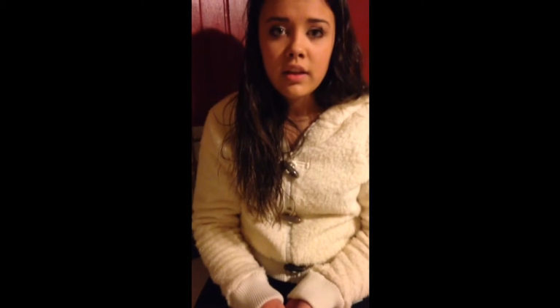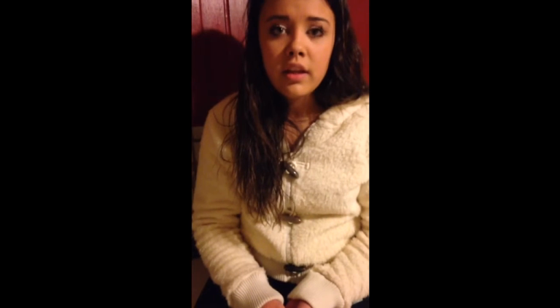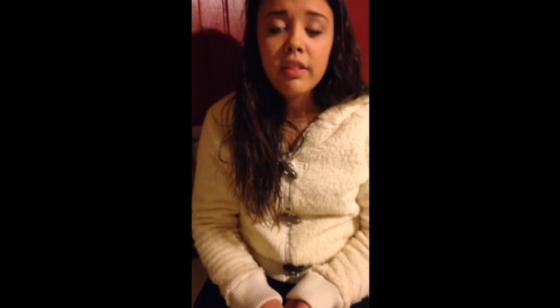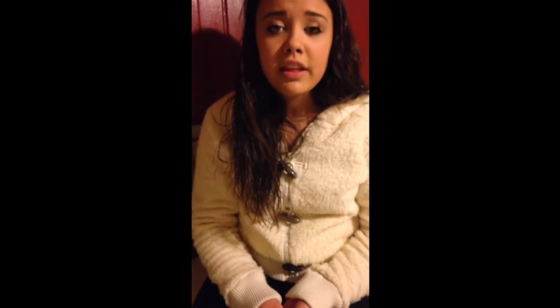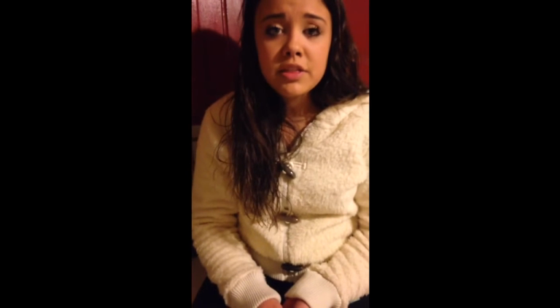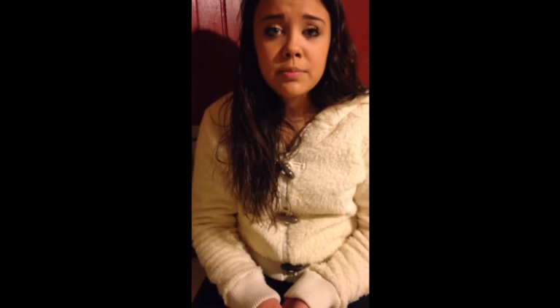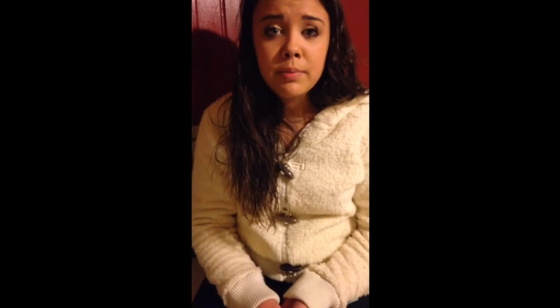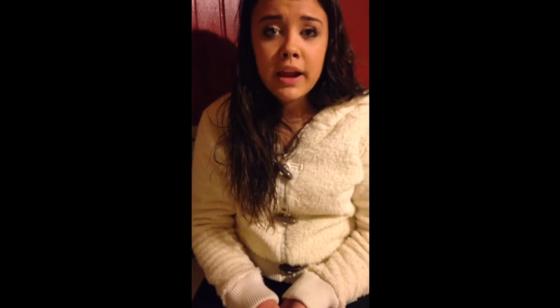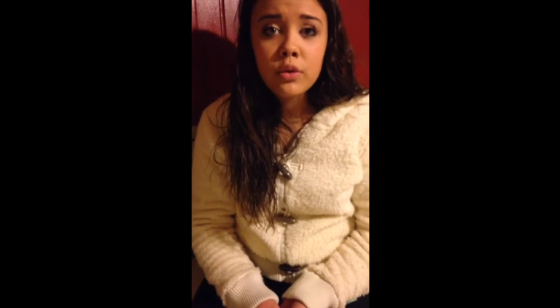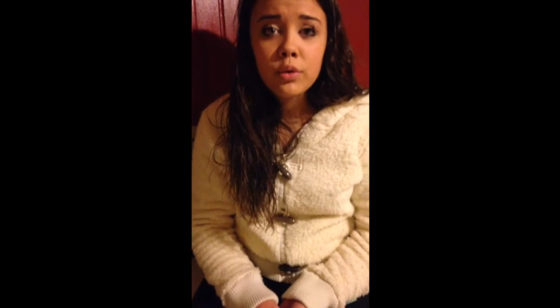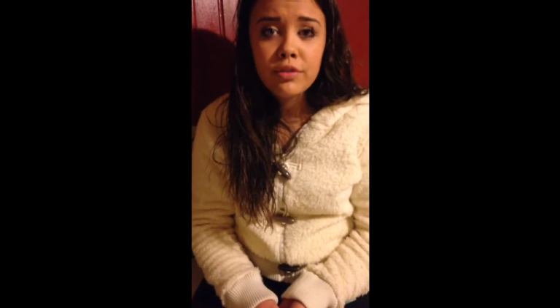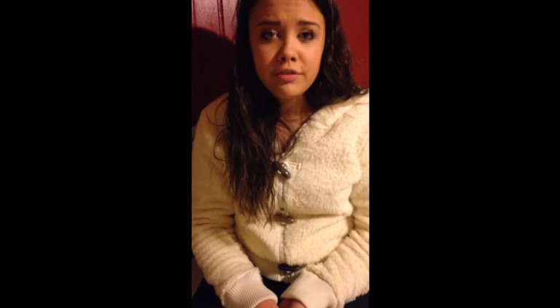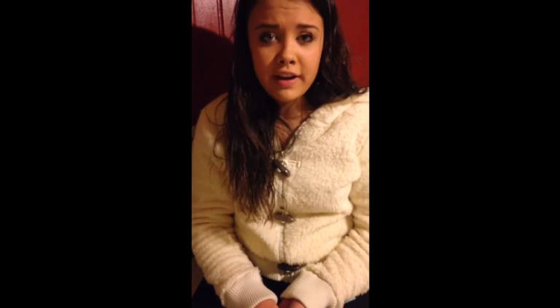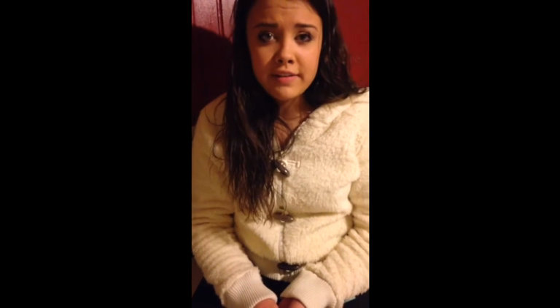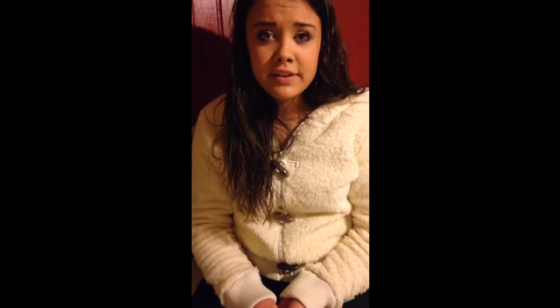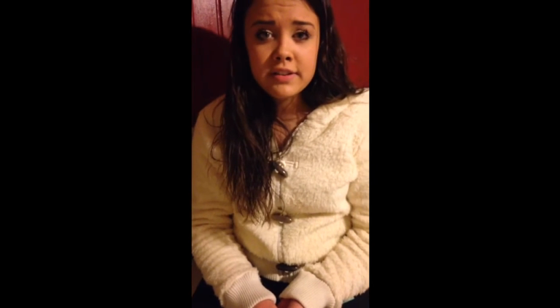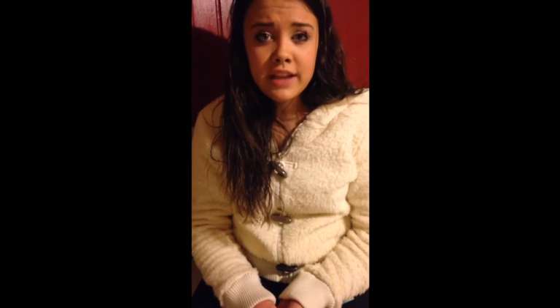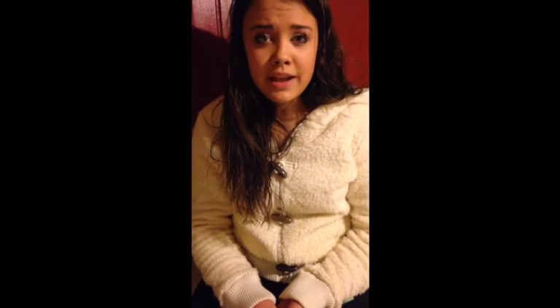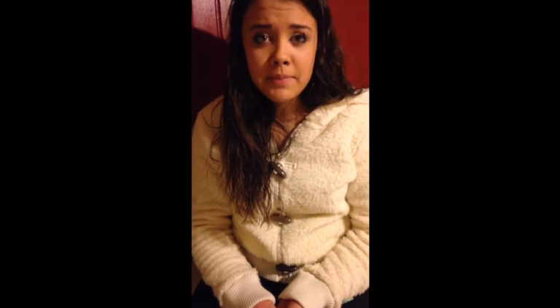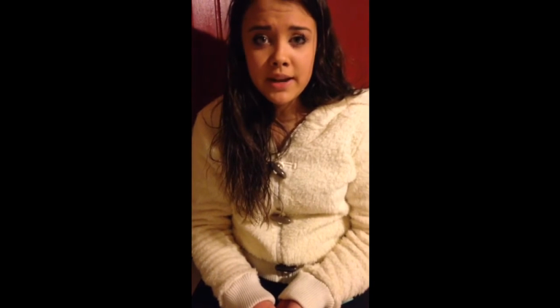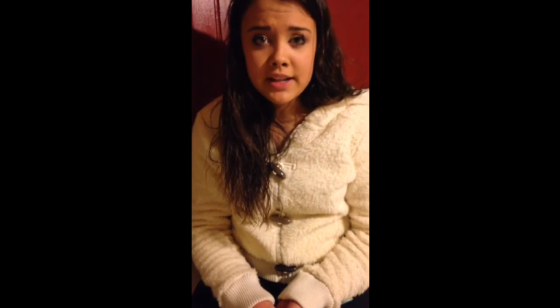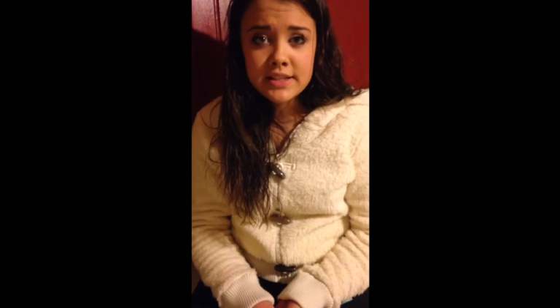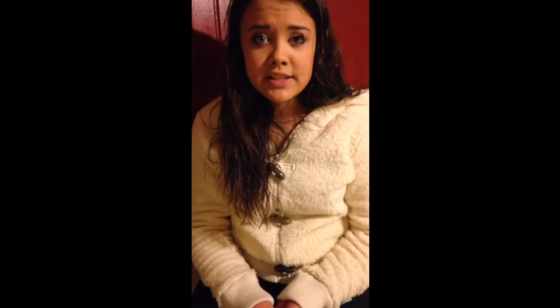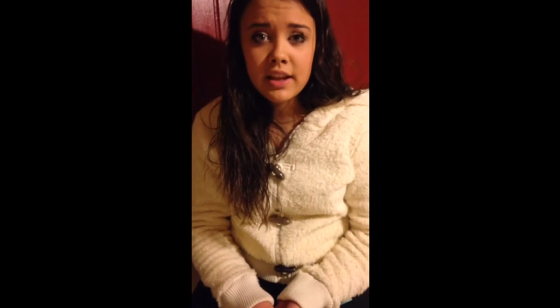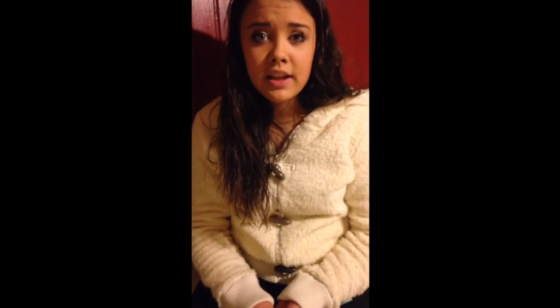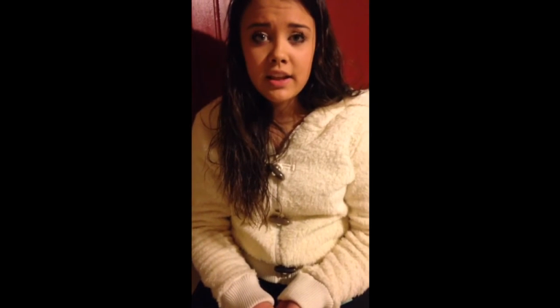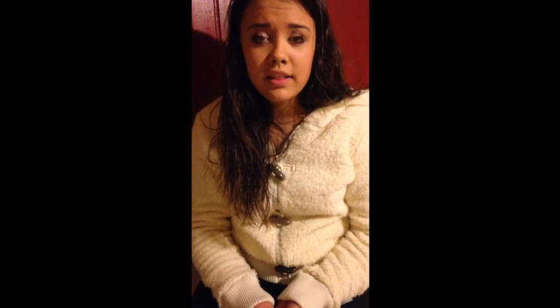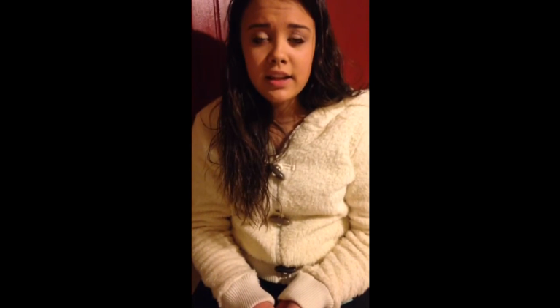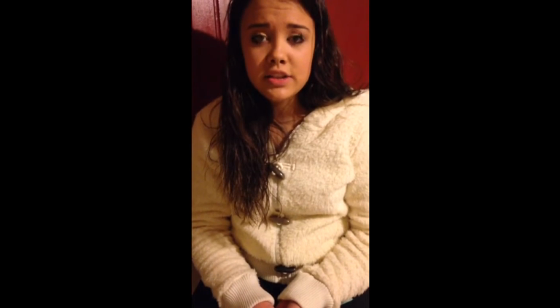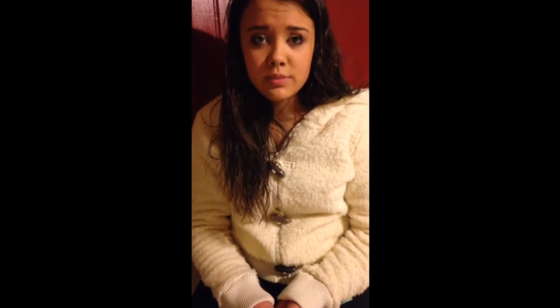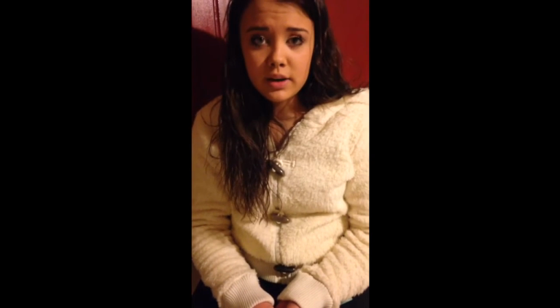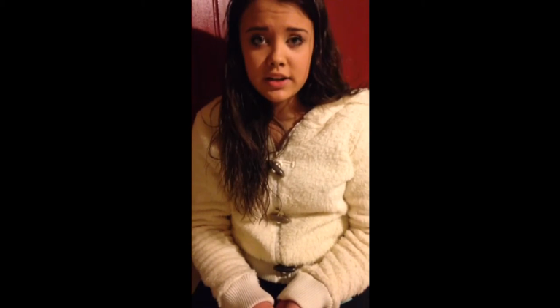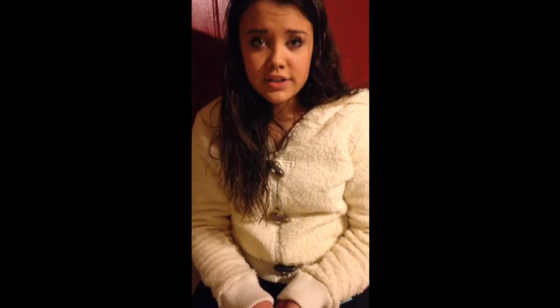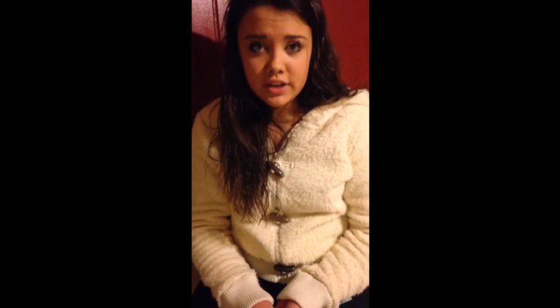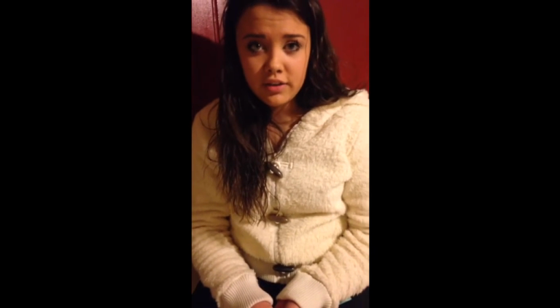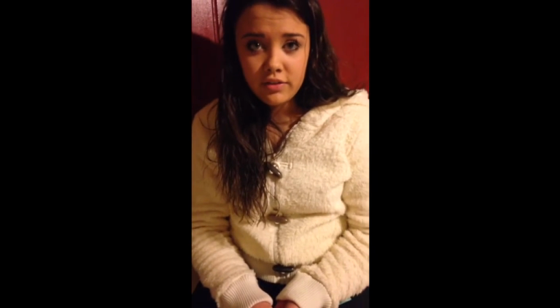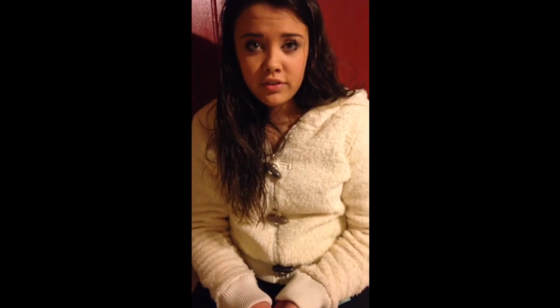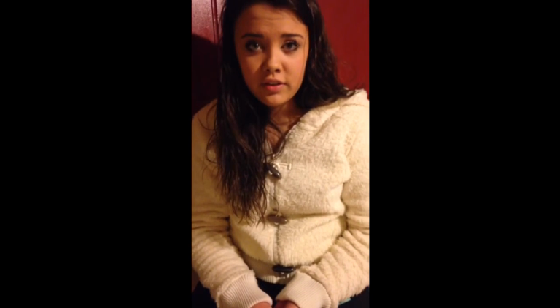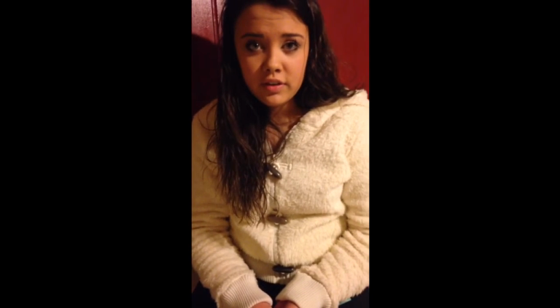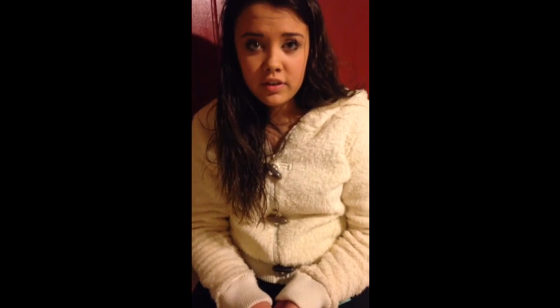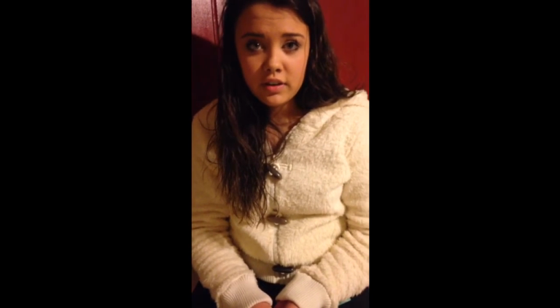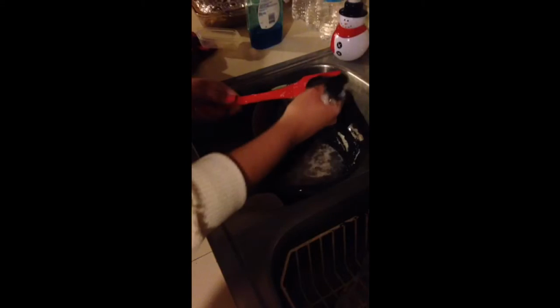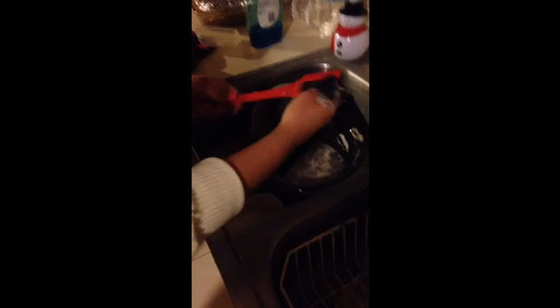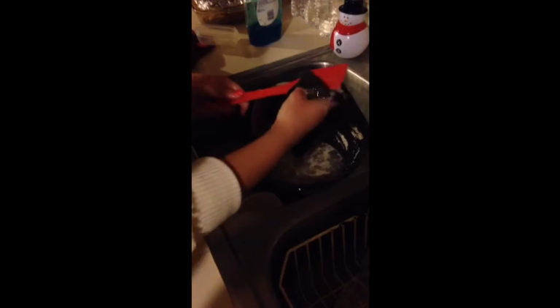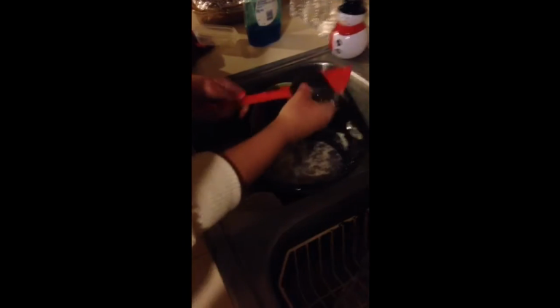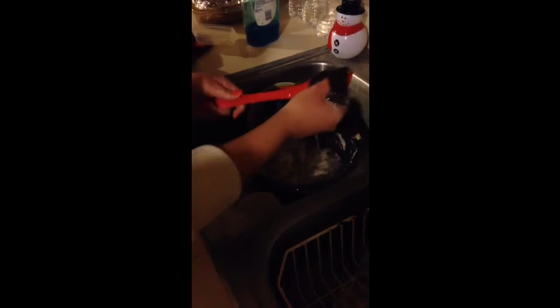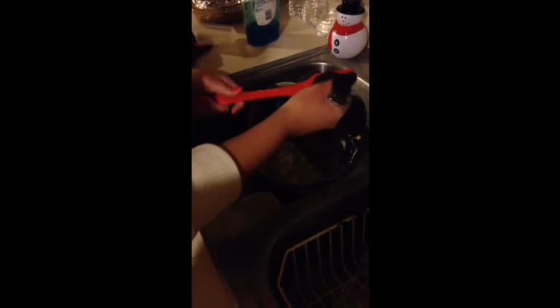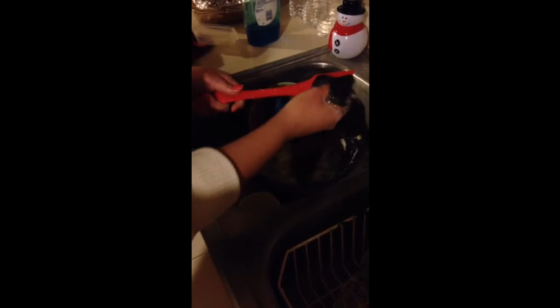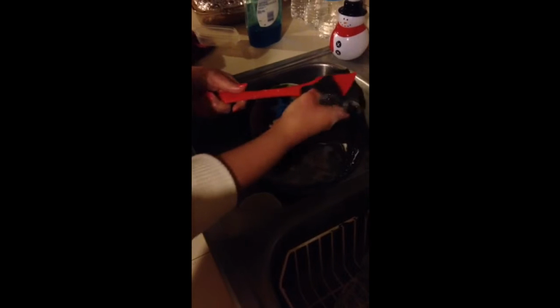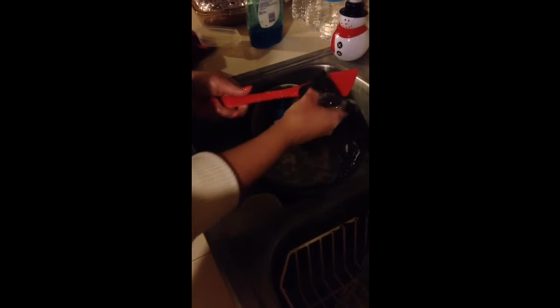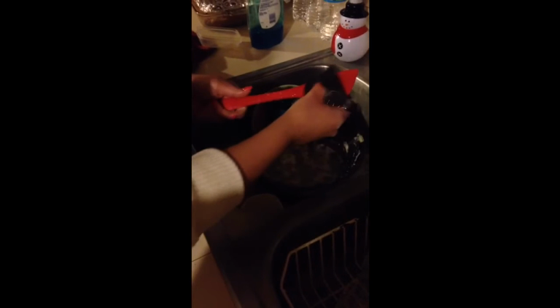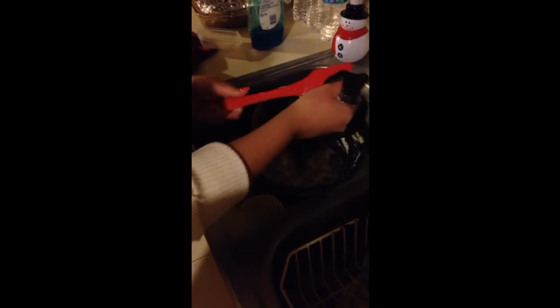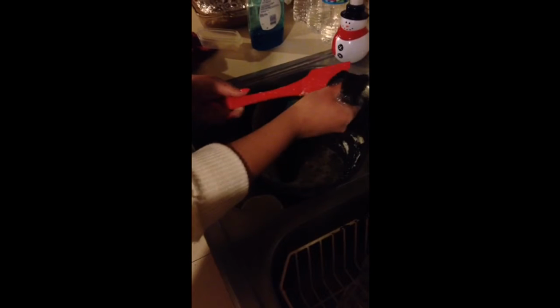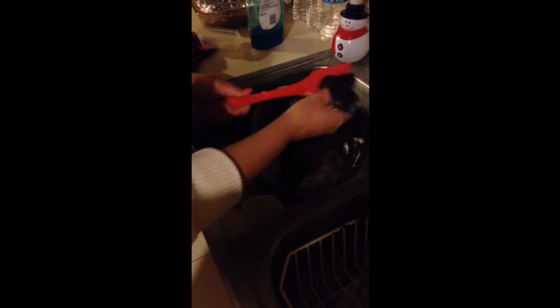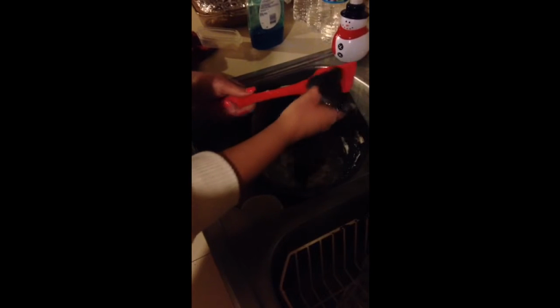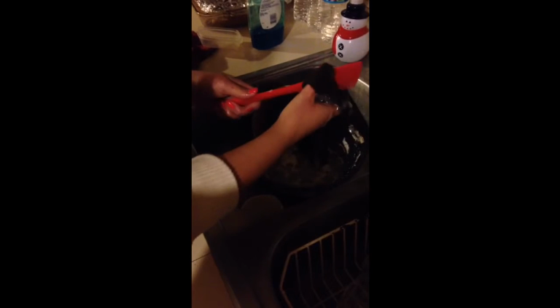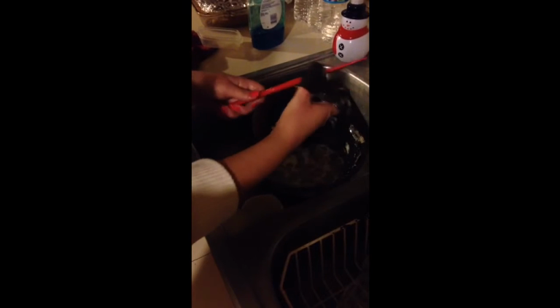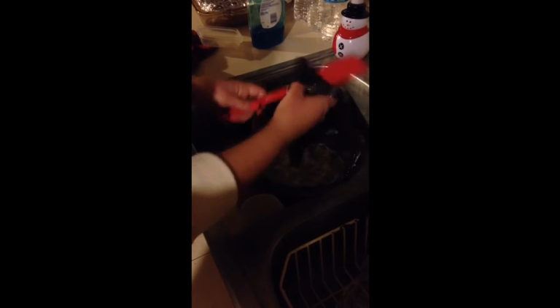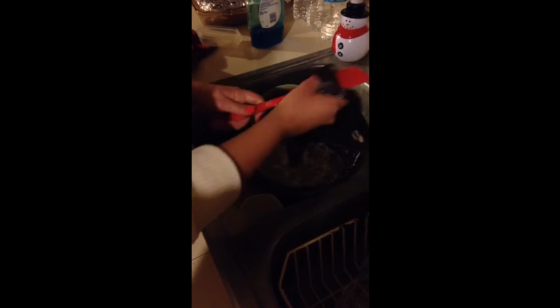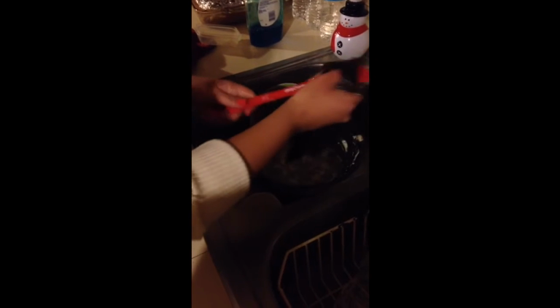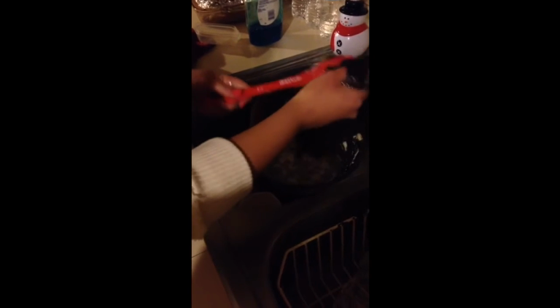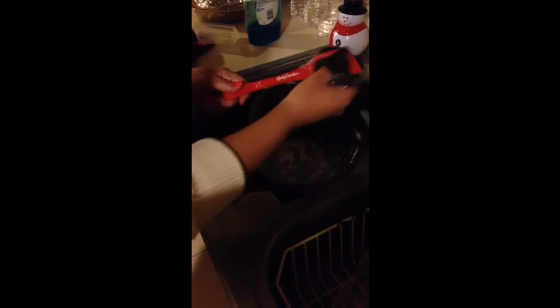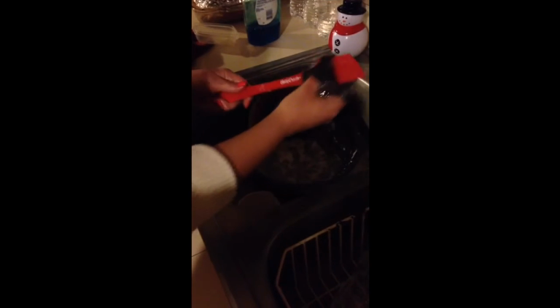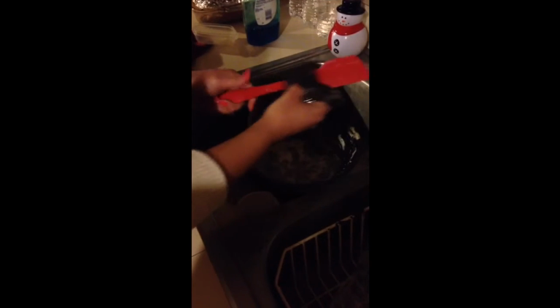Let the bread cool for 5 to 10 minutes and then it's ready to serve. Don't forget to clean up and wash your dishes.